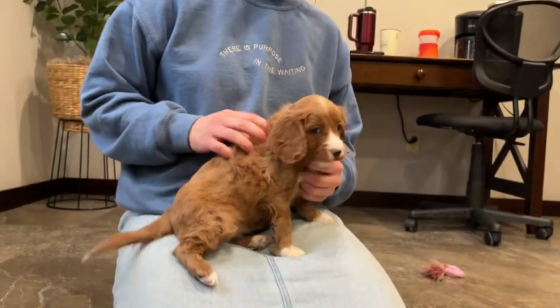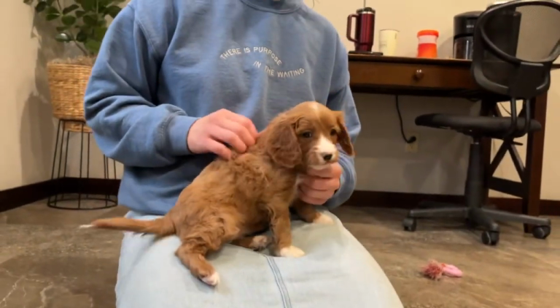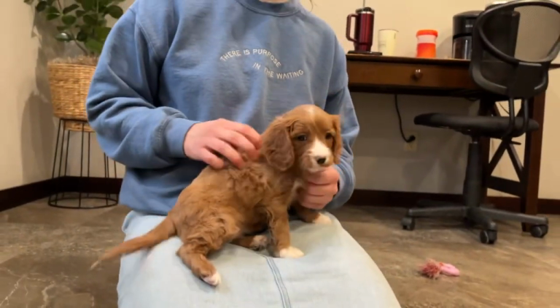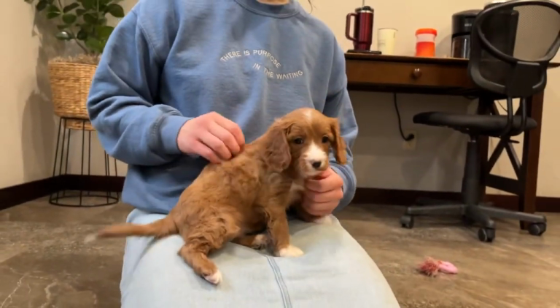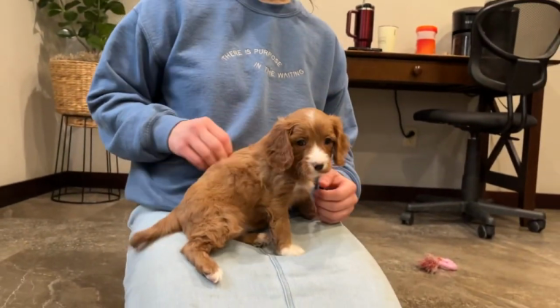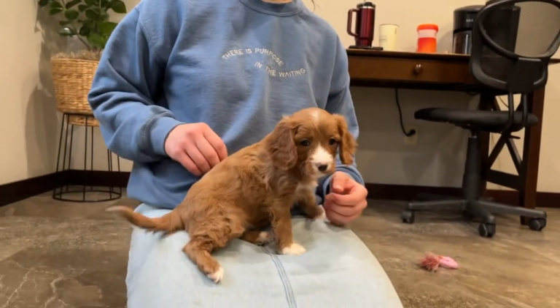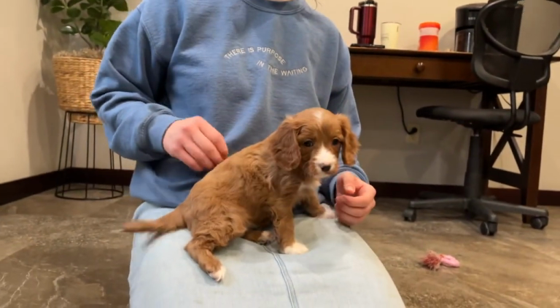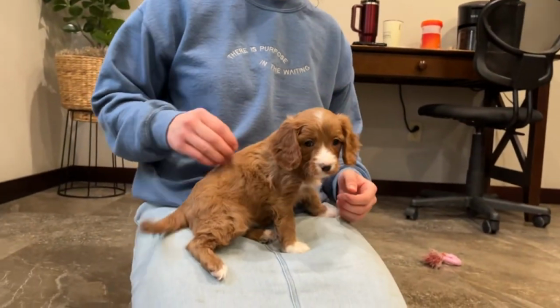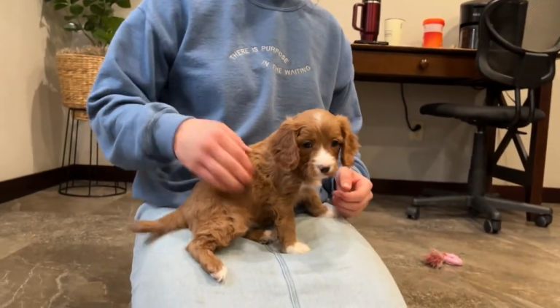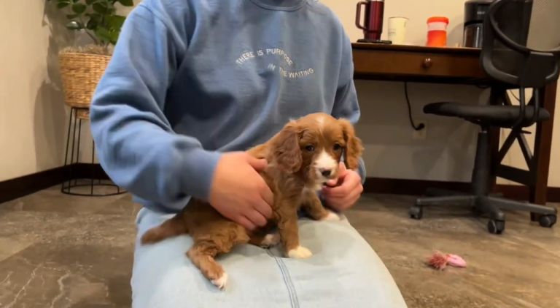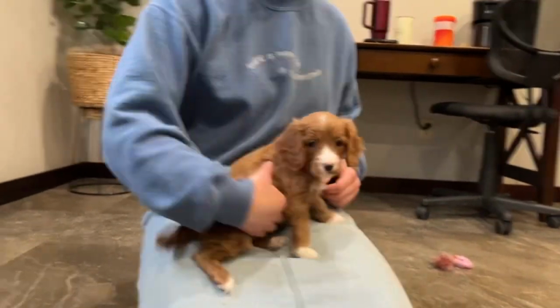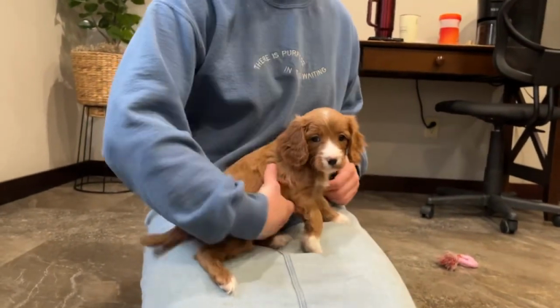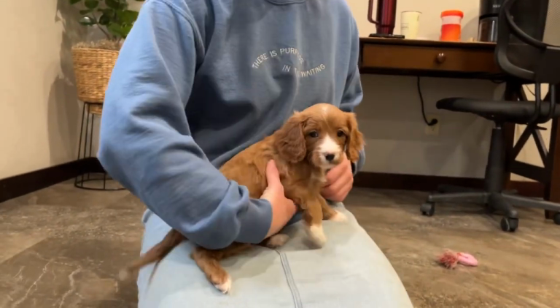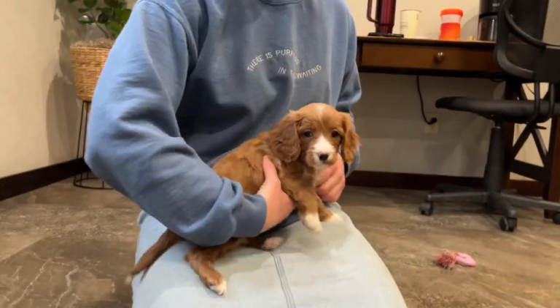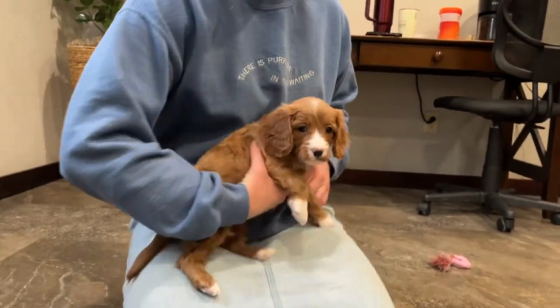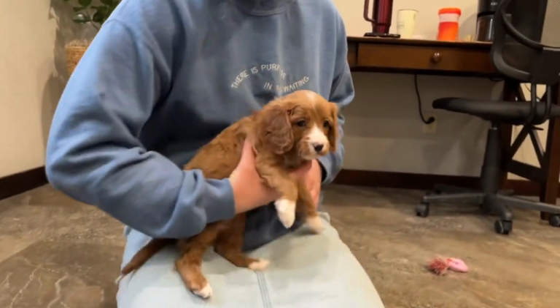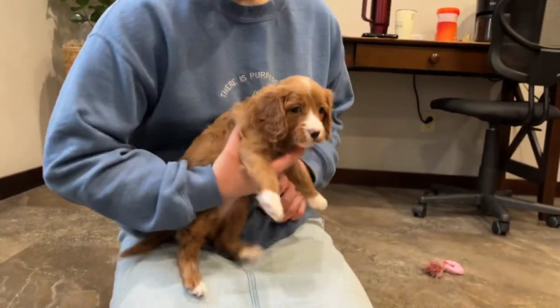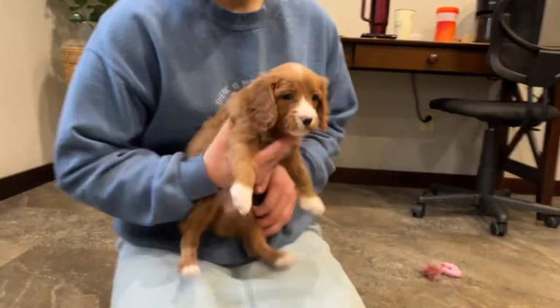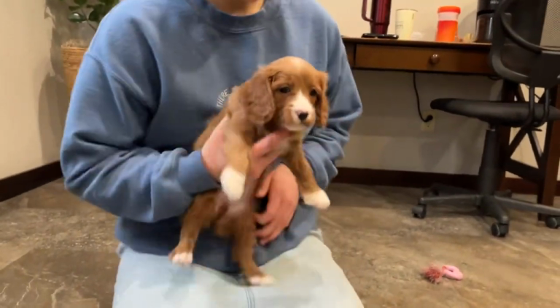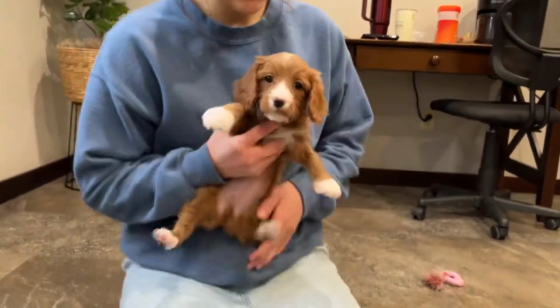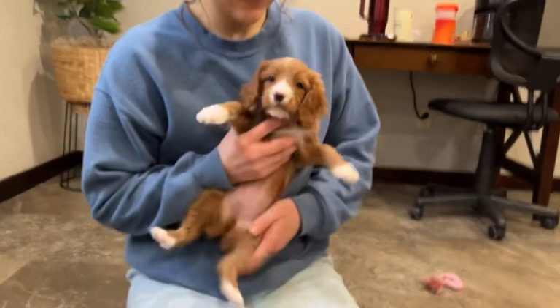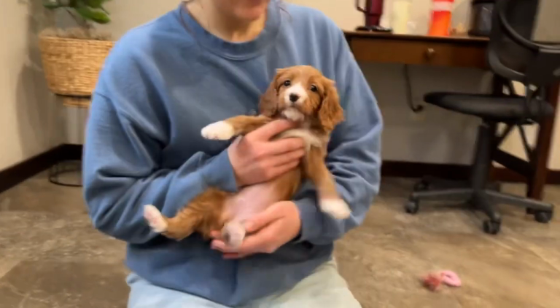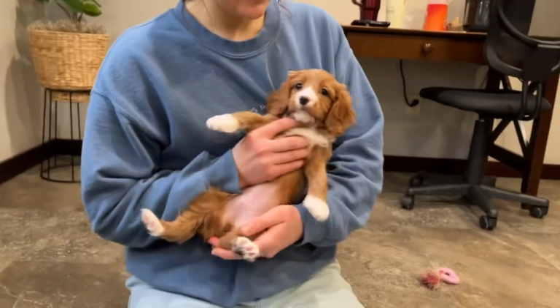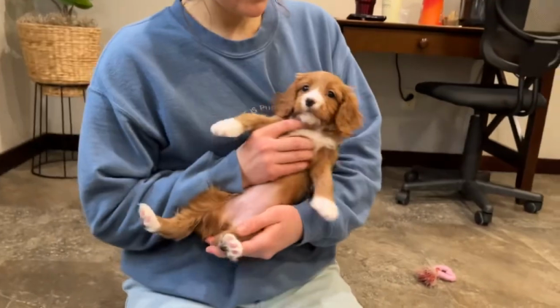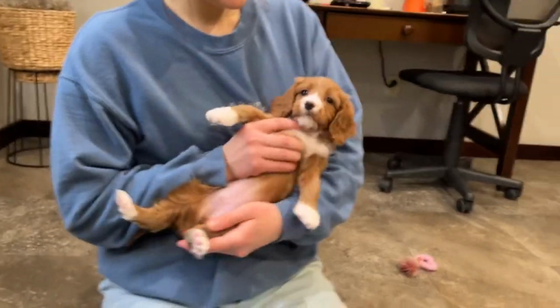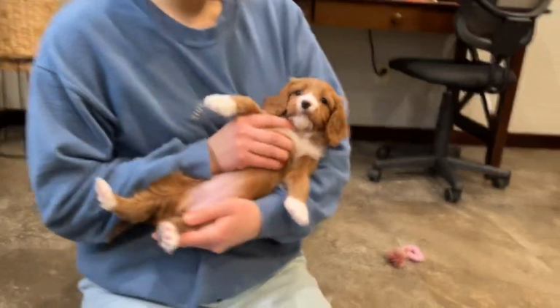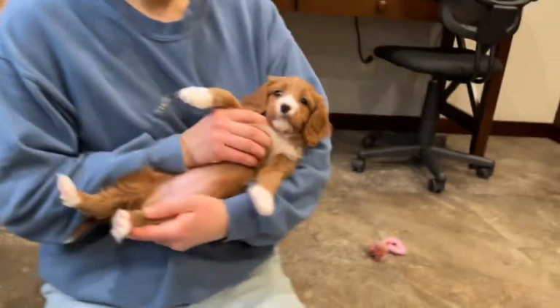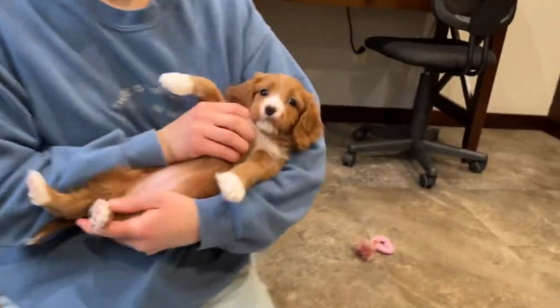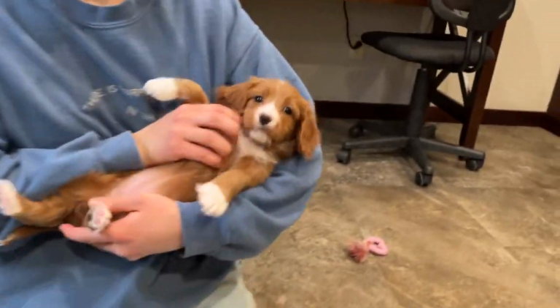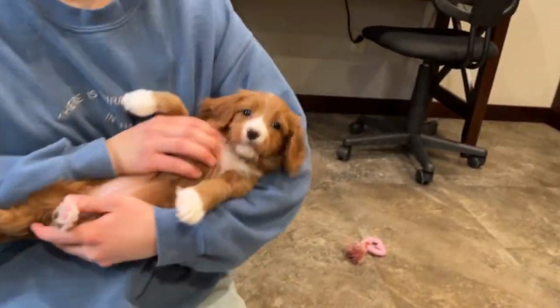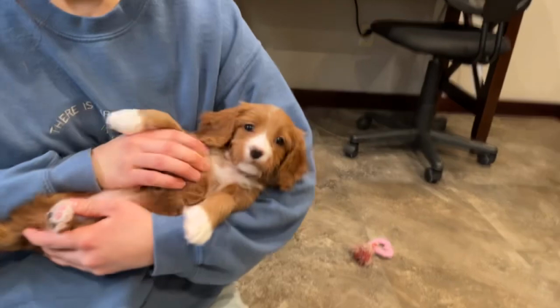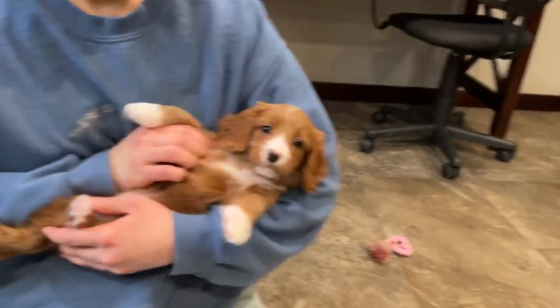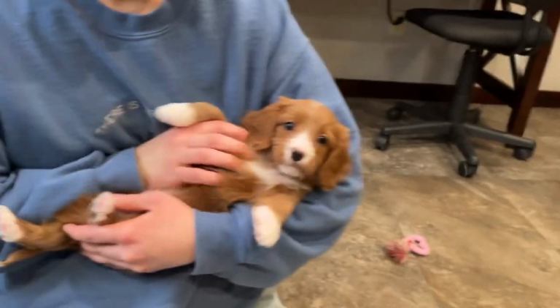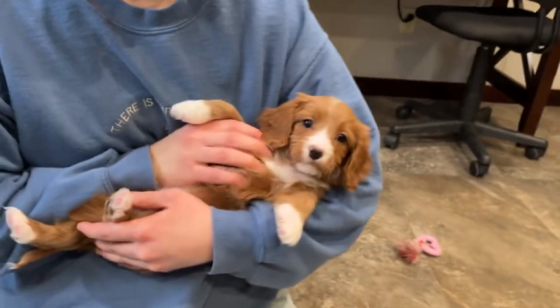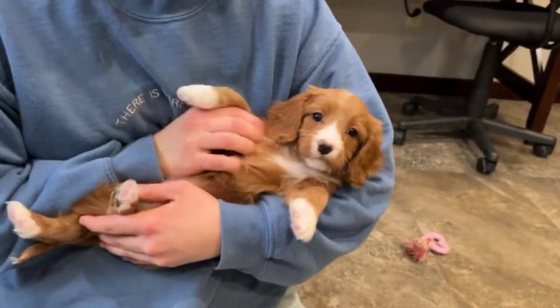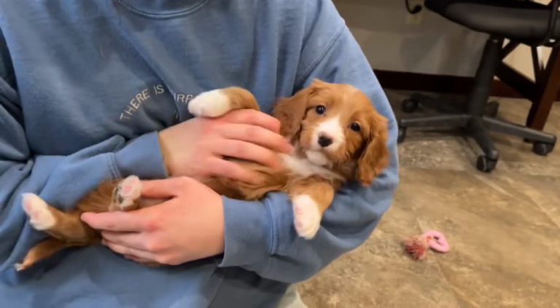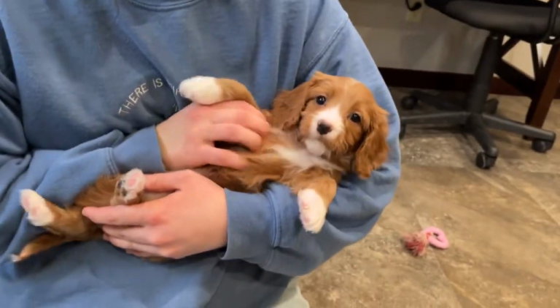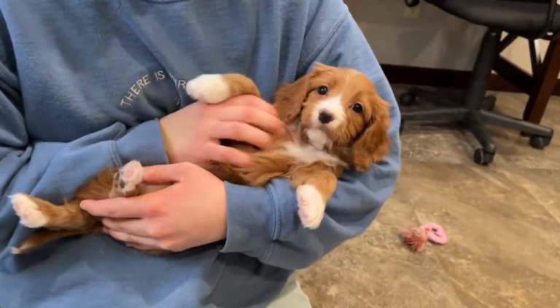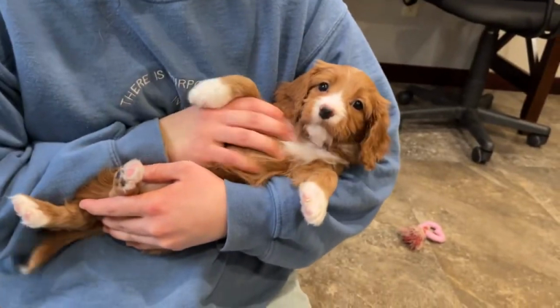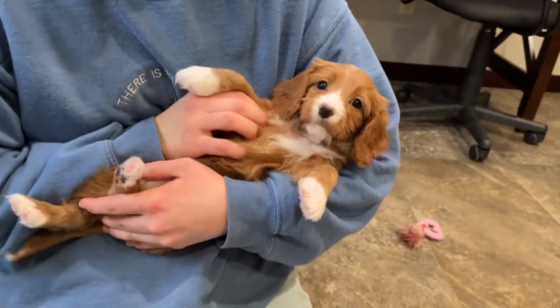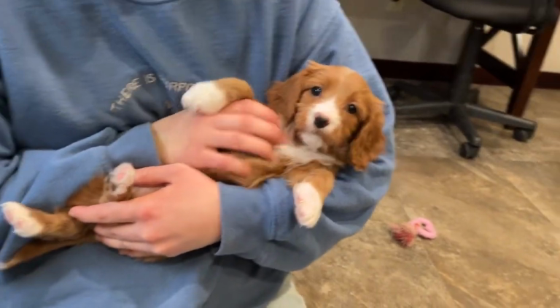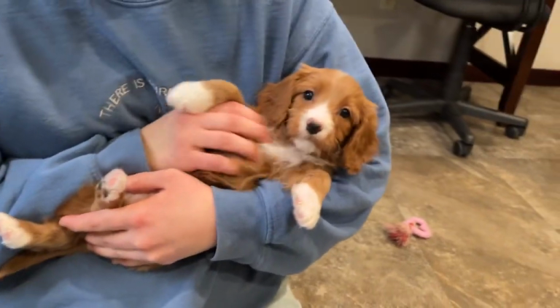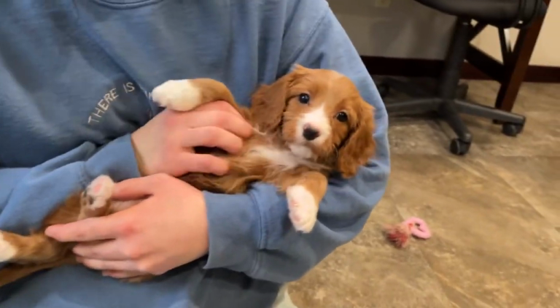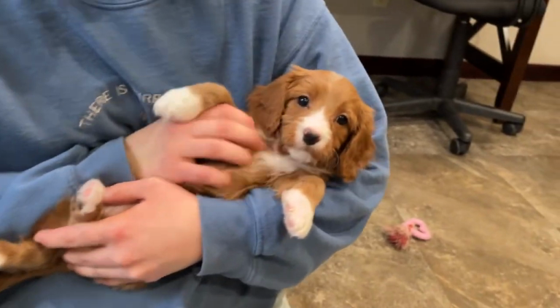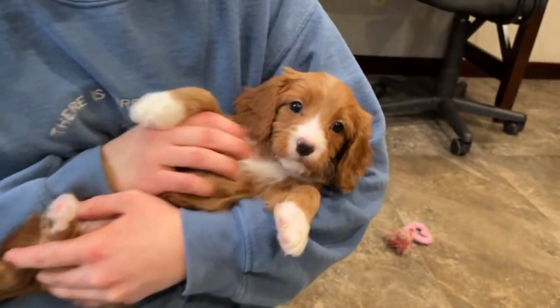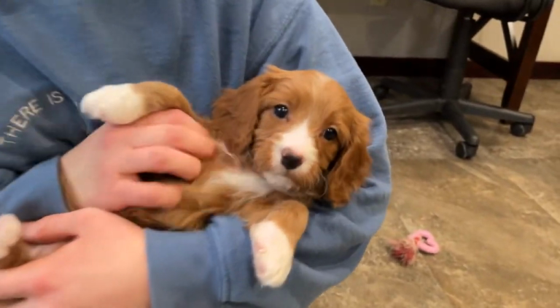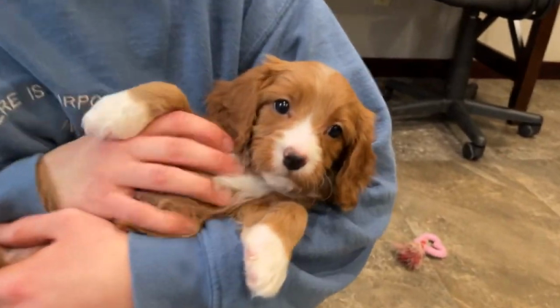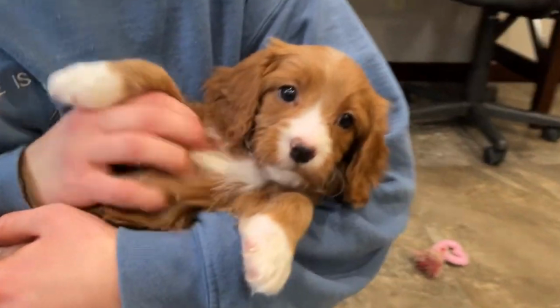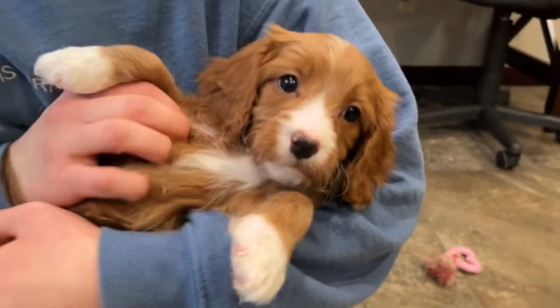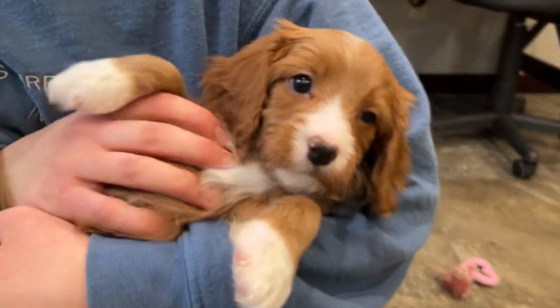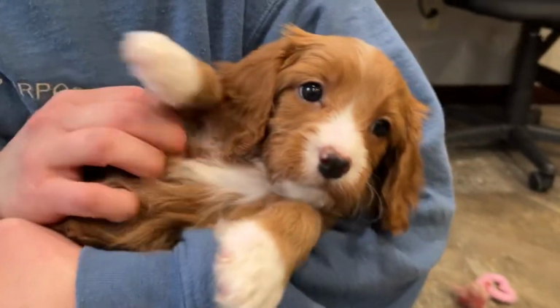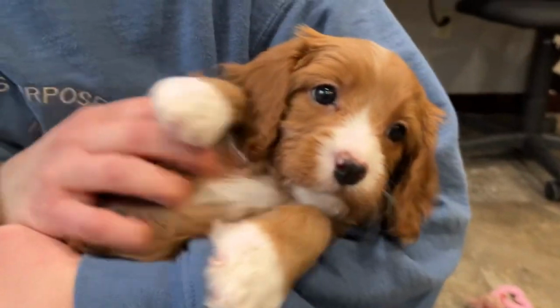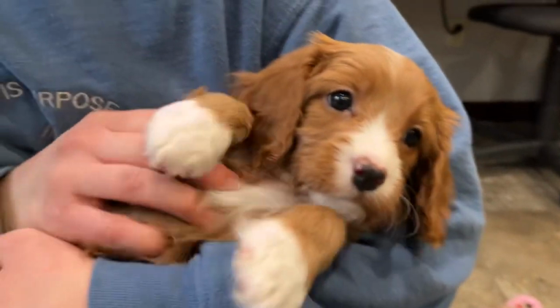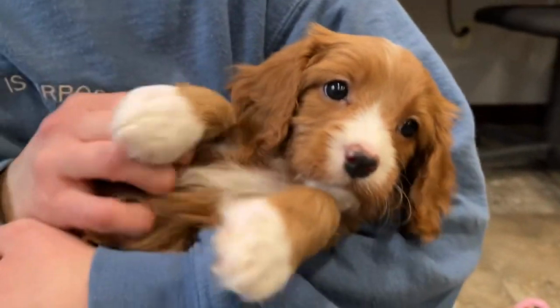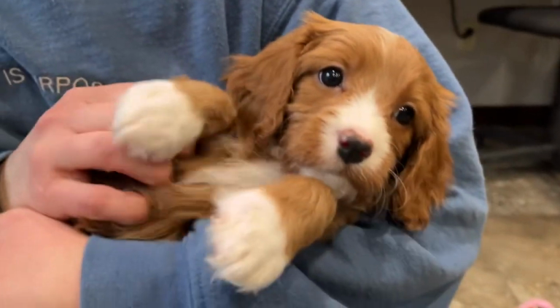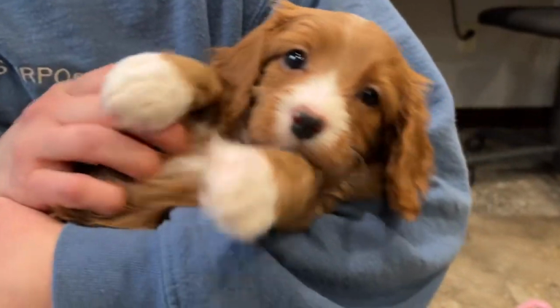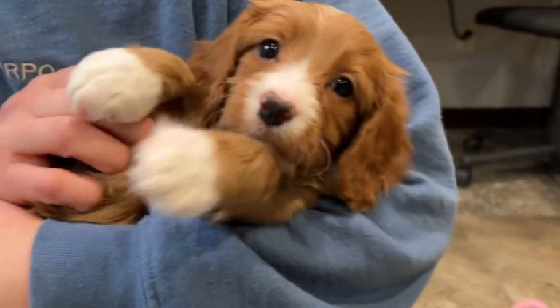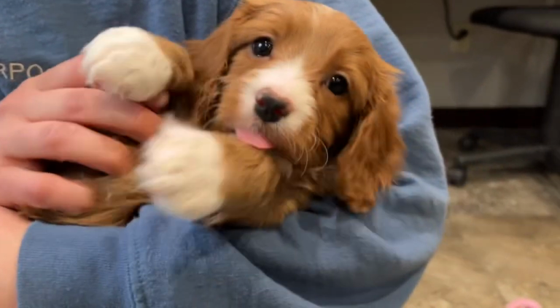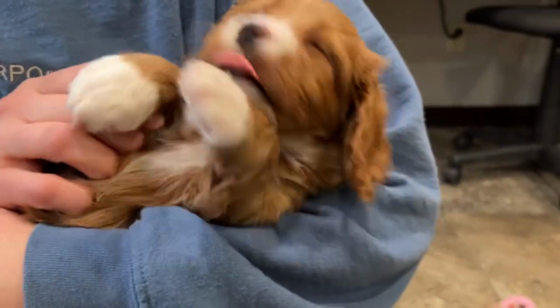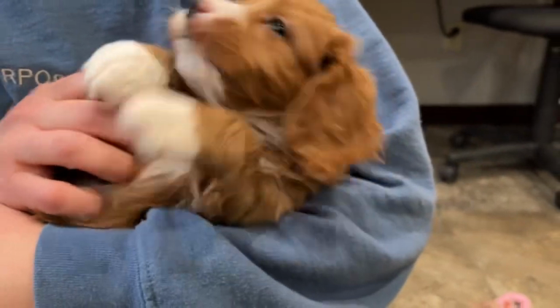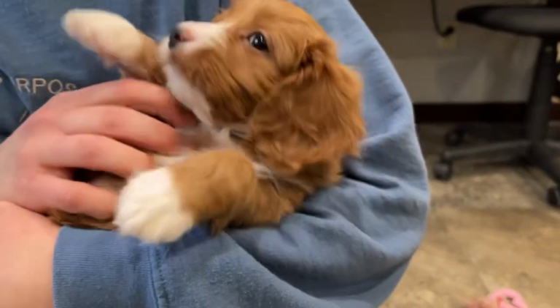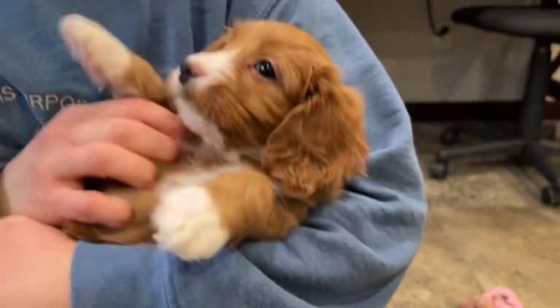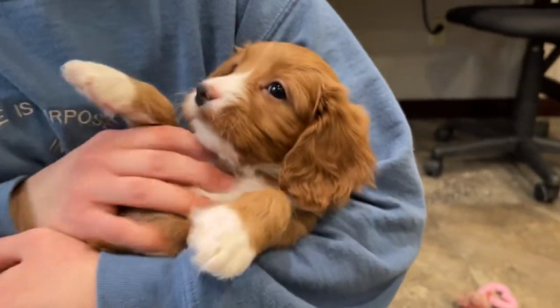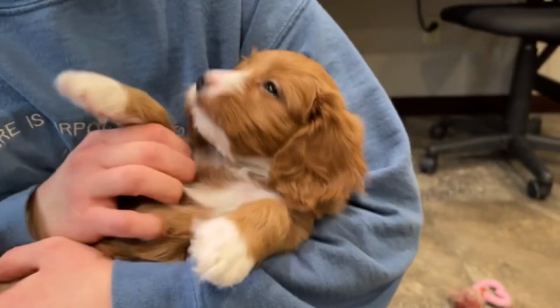We'll go ahead and cradle her up even though she's already so snuggly. Here's Jaycee. Thanks.